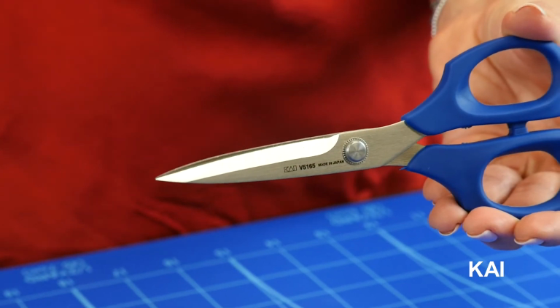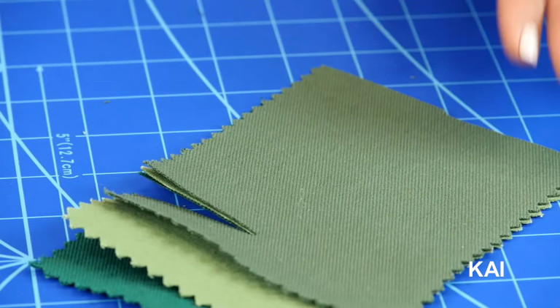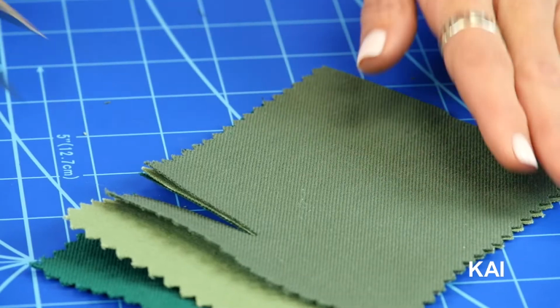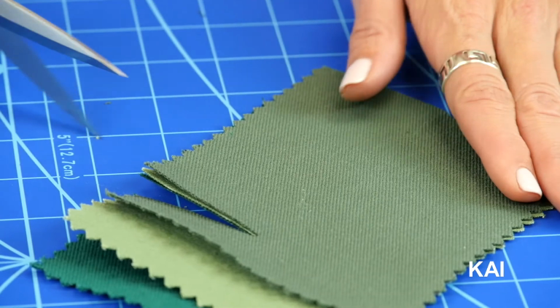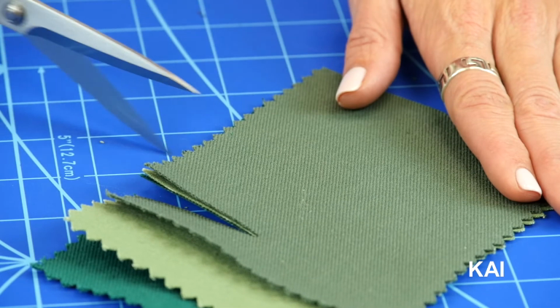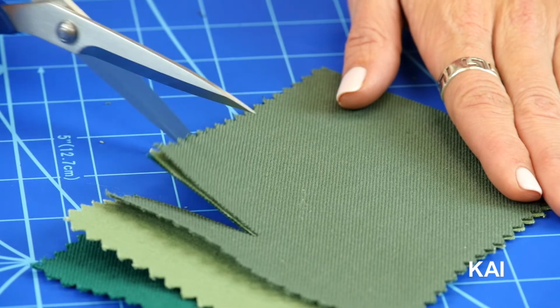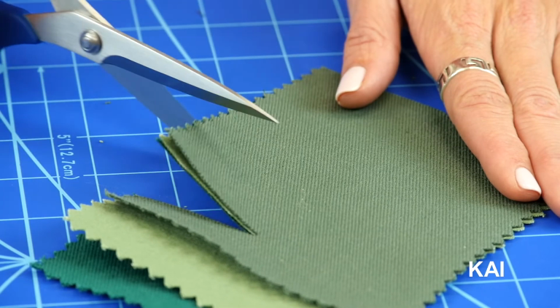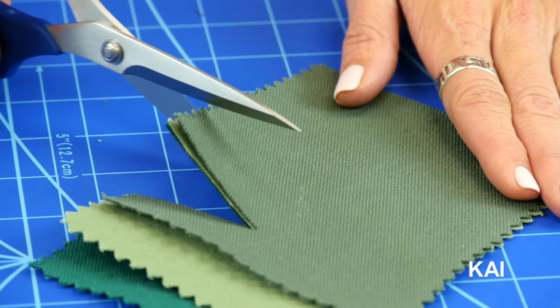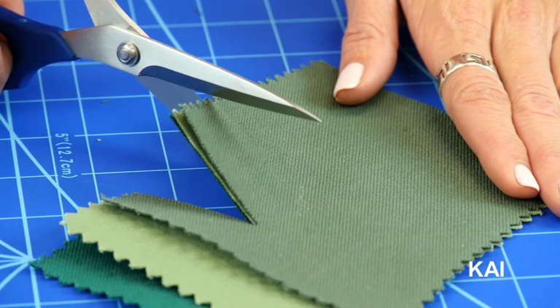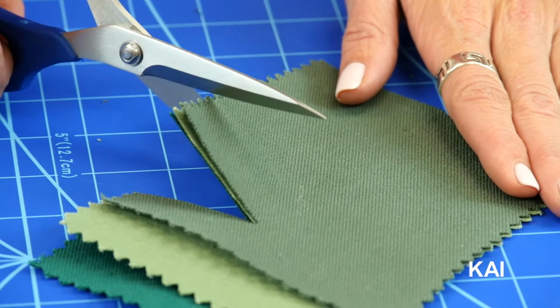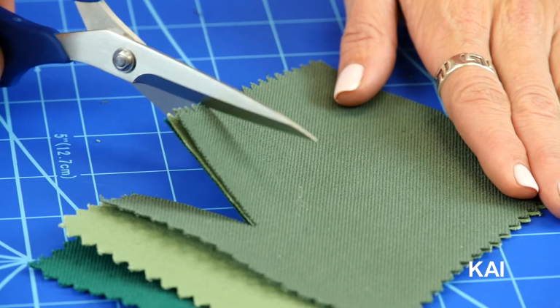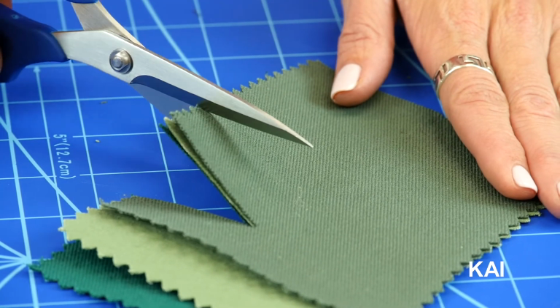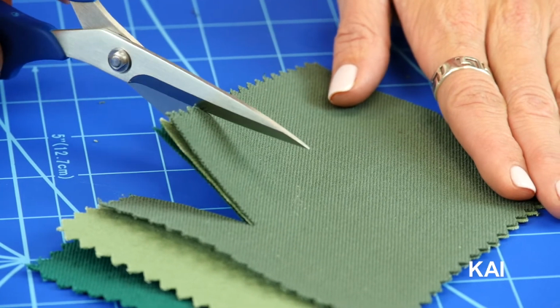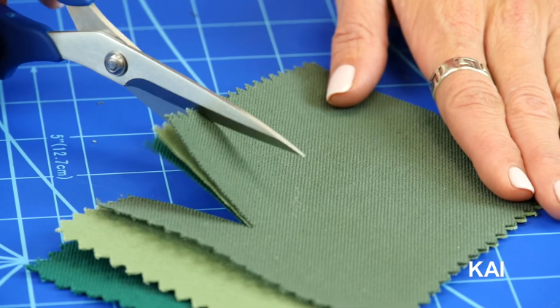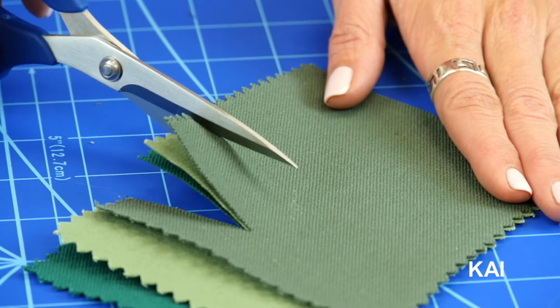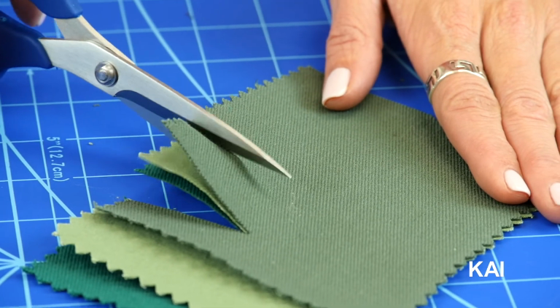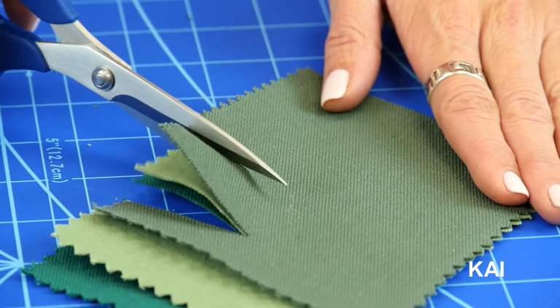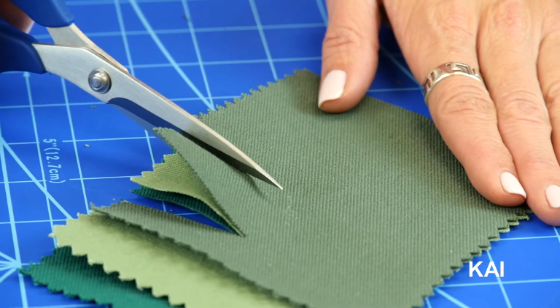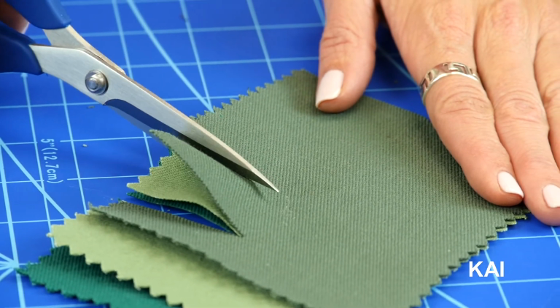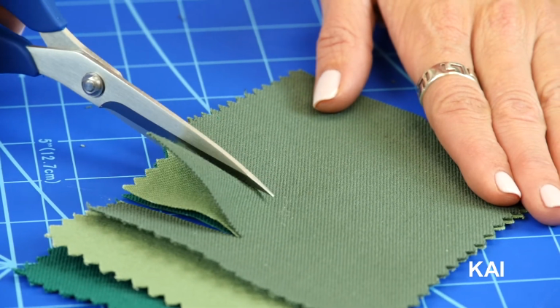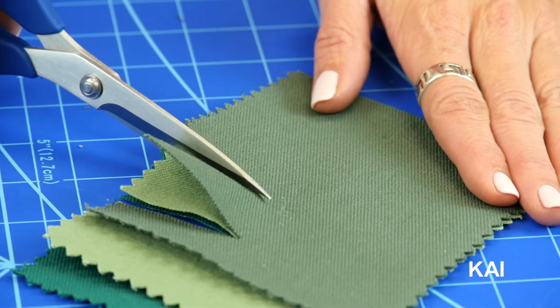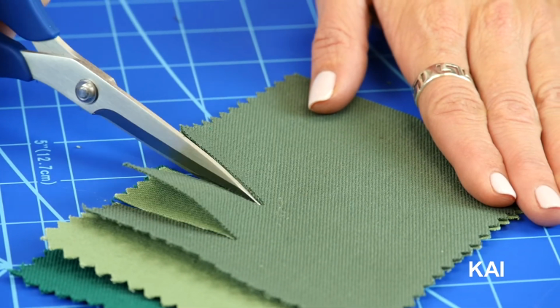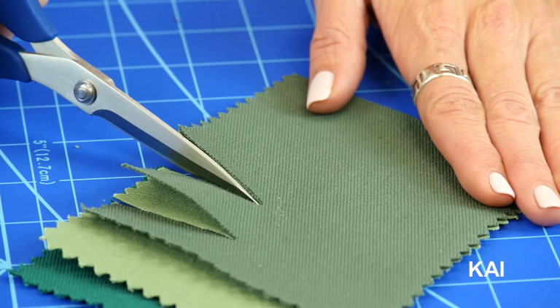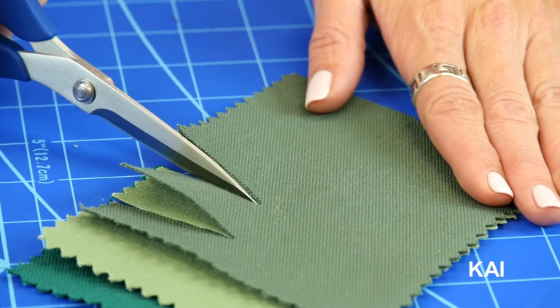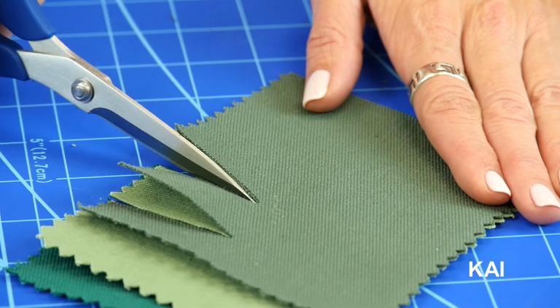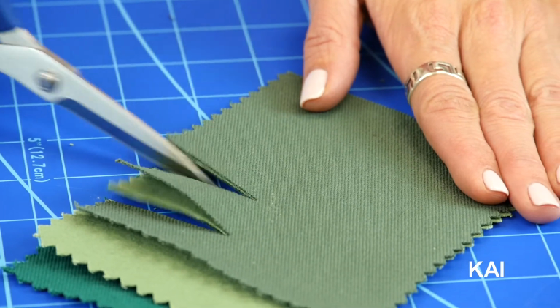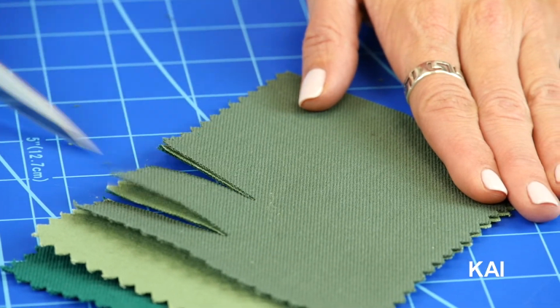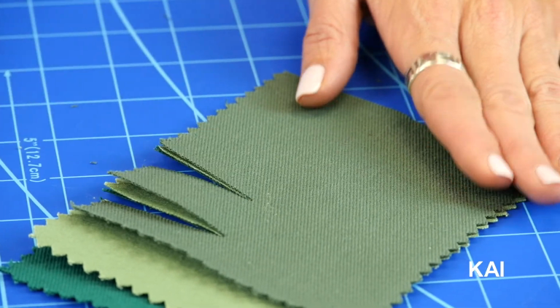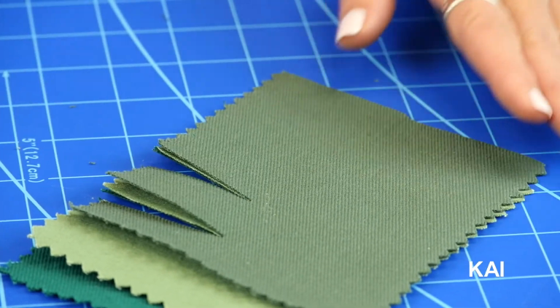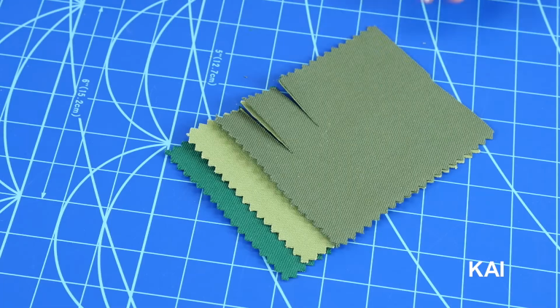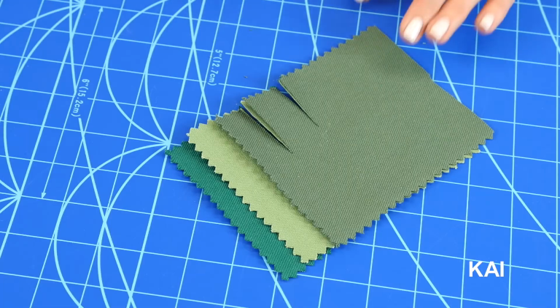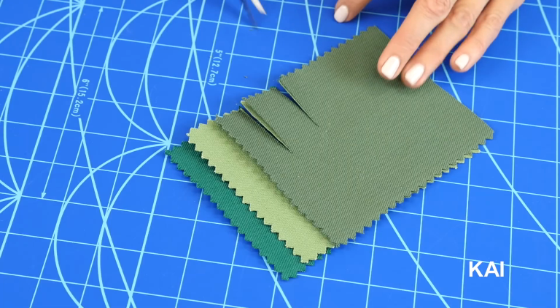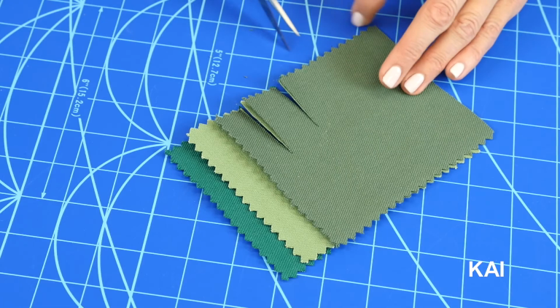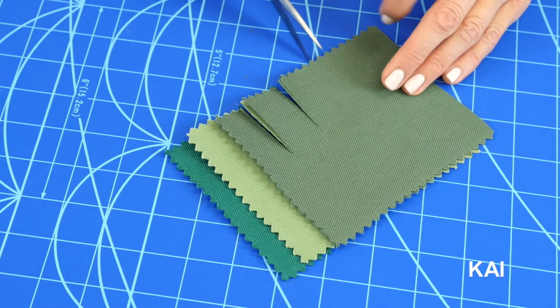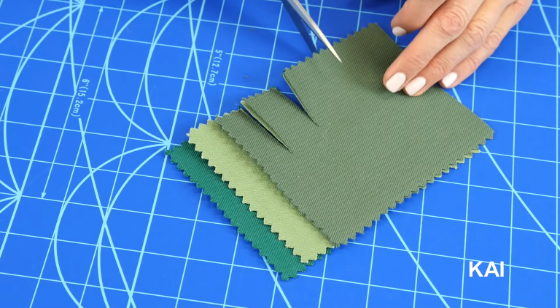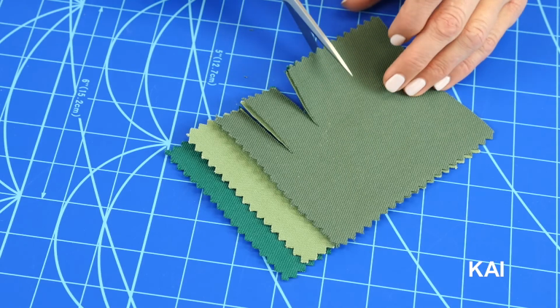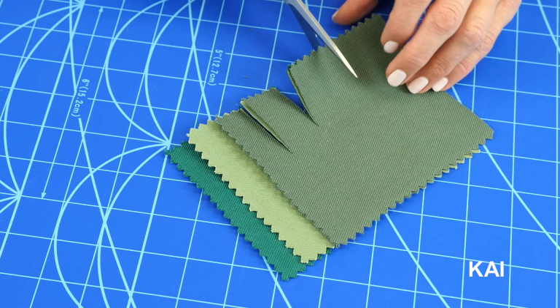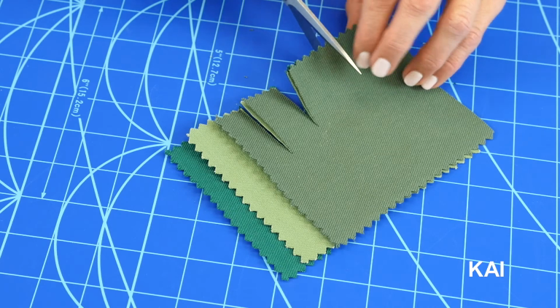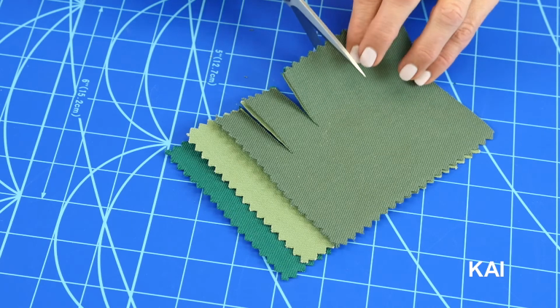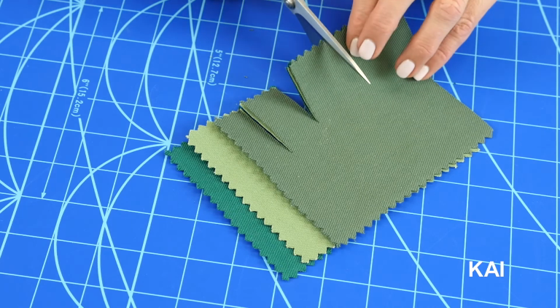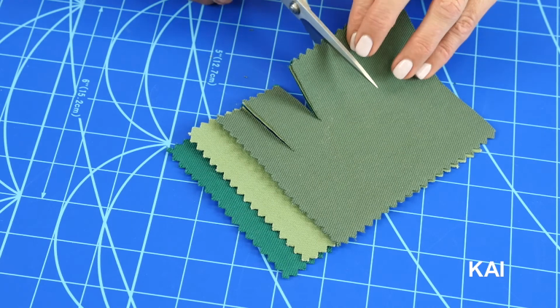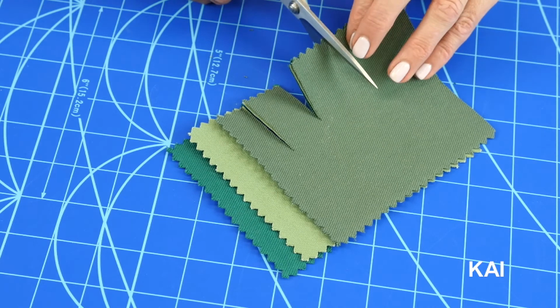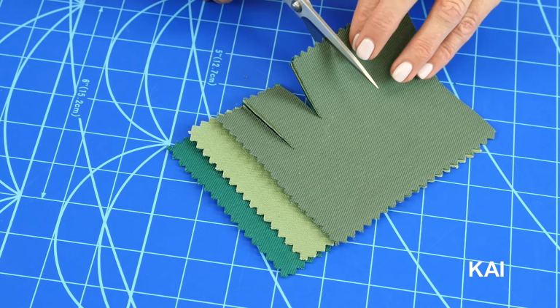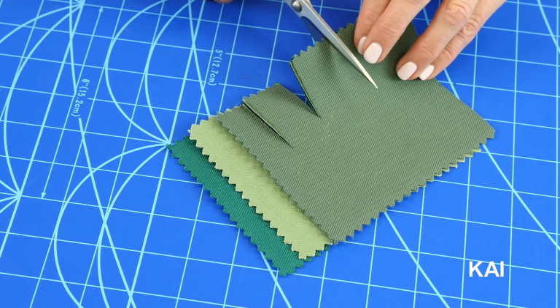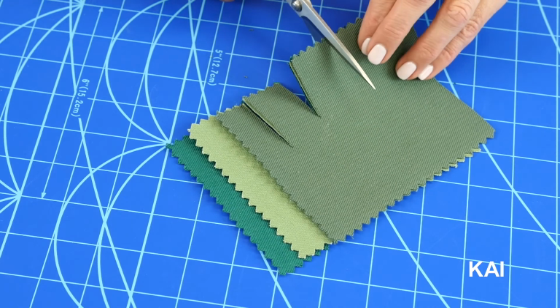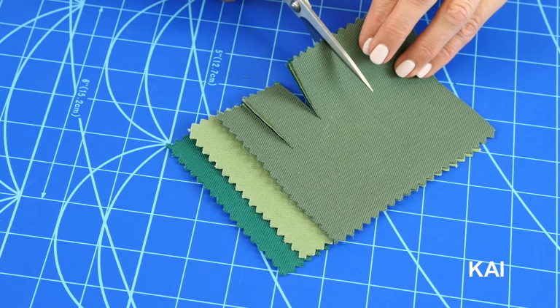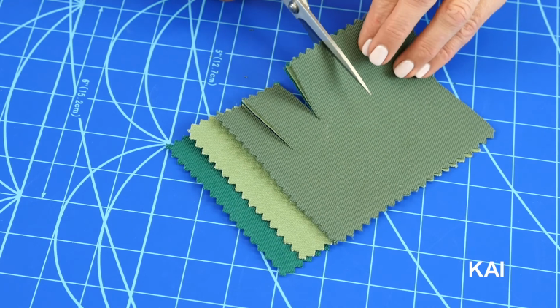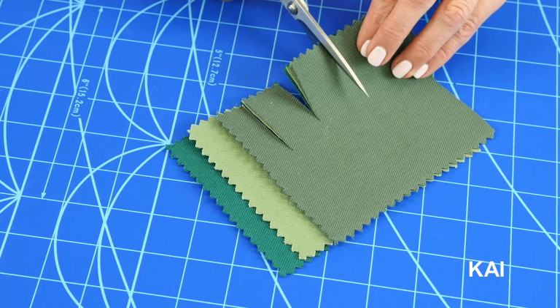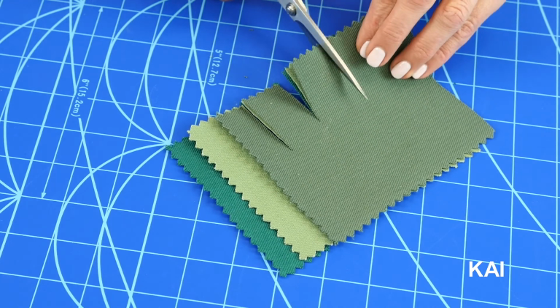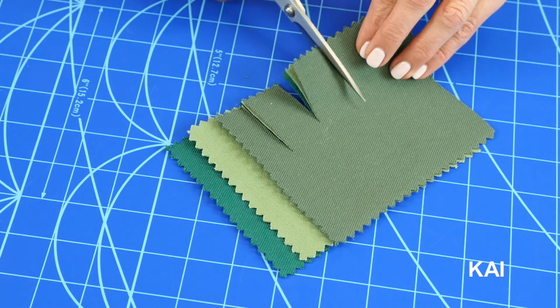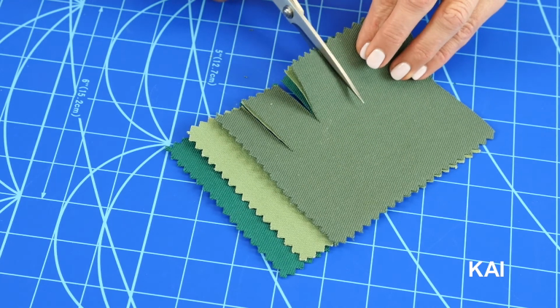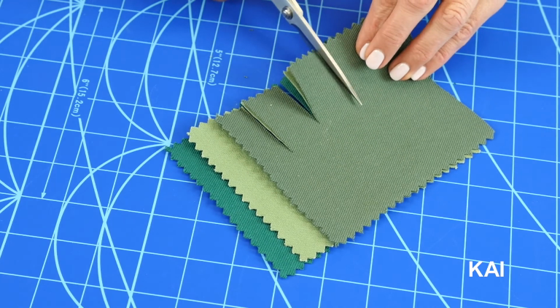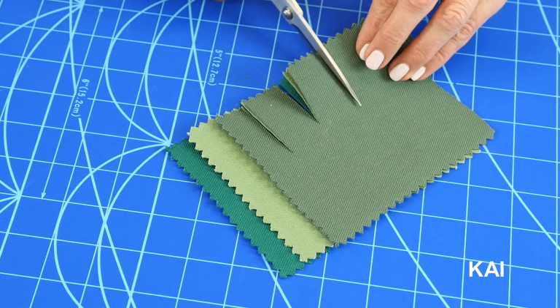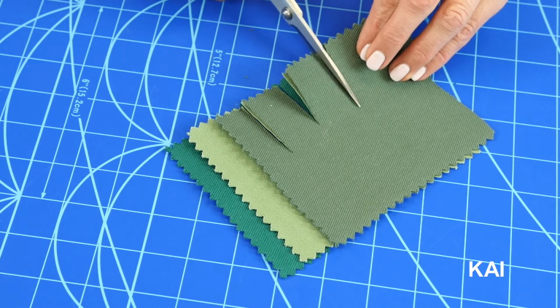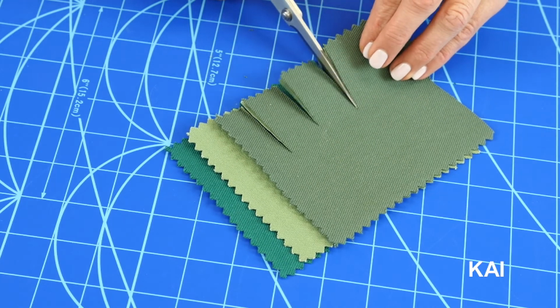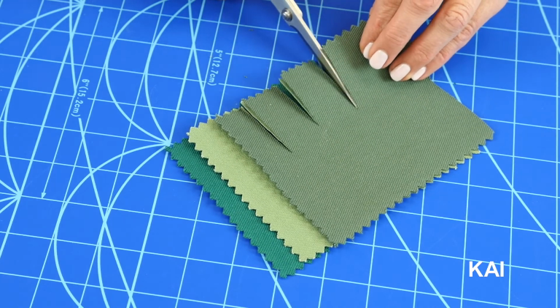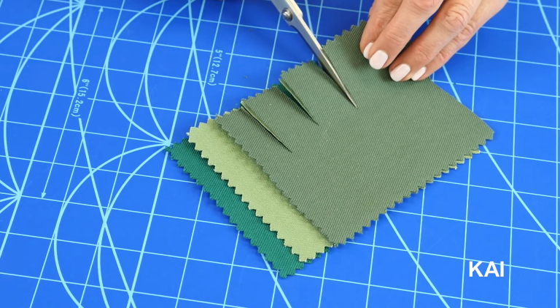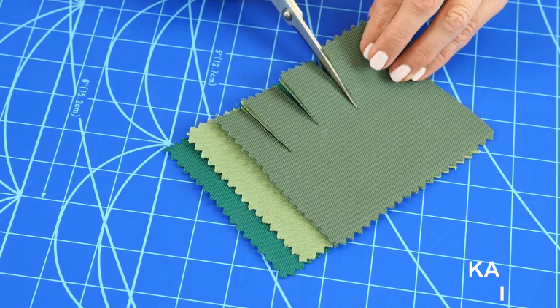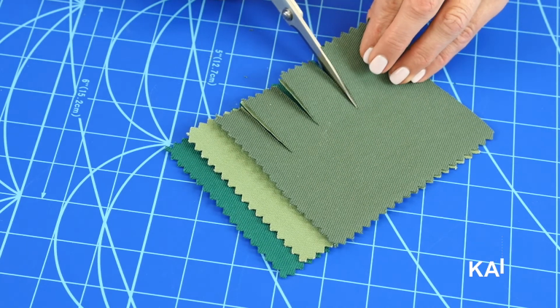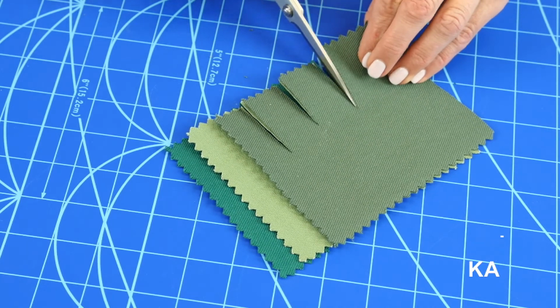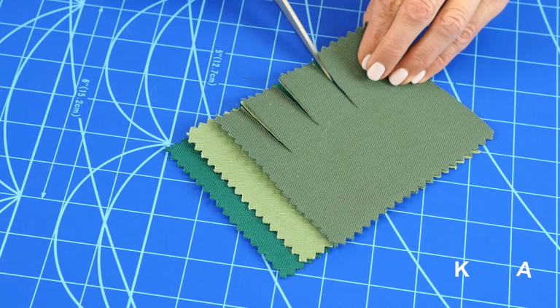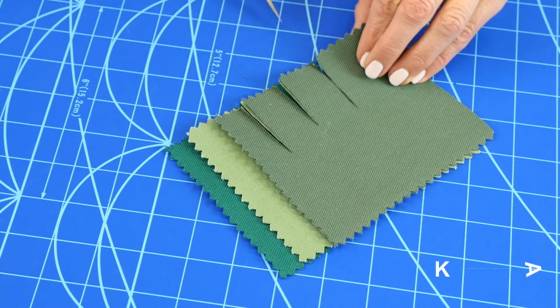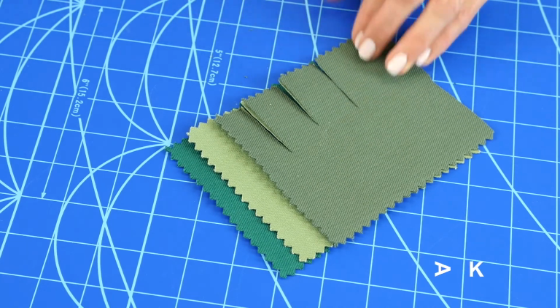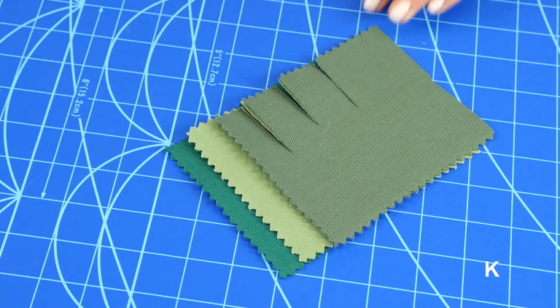The Kai 6-inch embroidery scissors are made of hardened stainless steel, which allows for a strong, sharp edge that can easily be resharpened later.